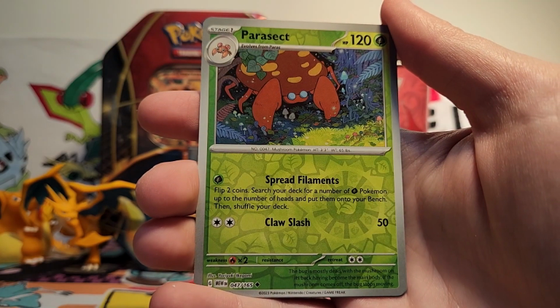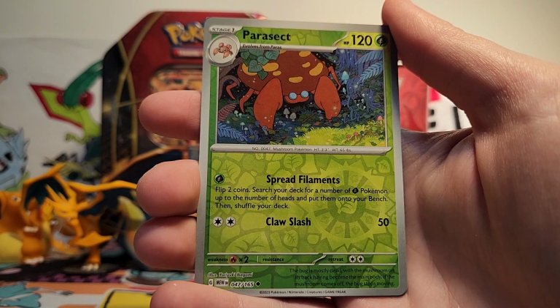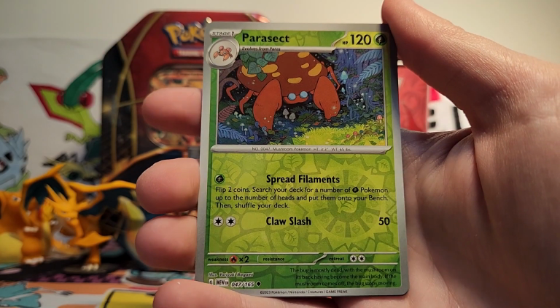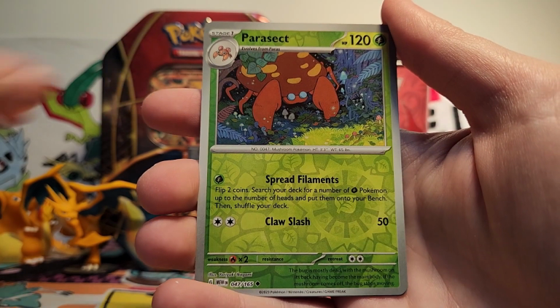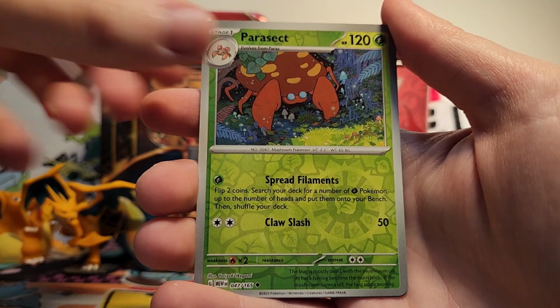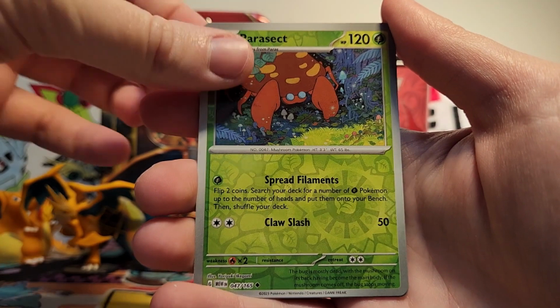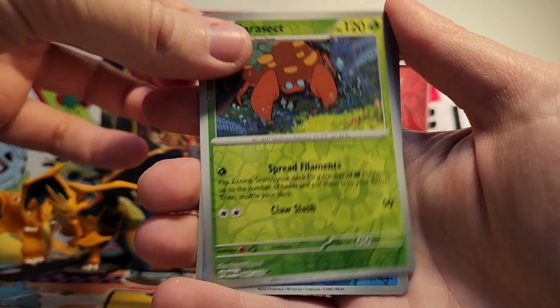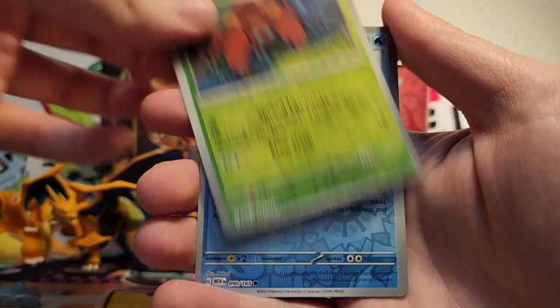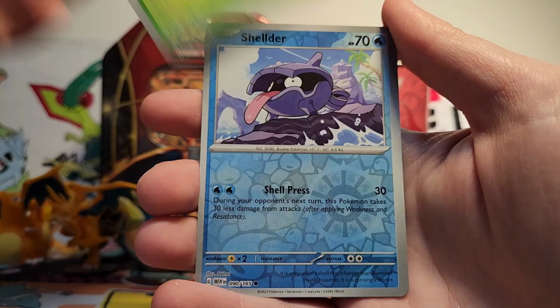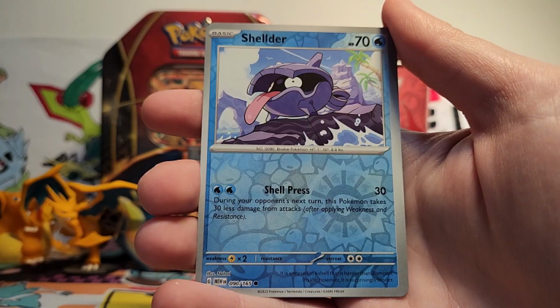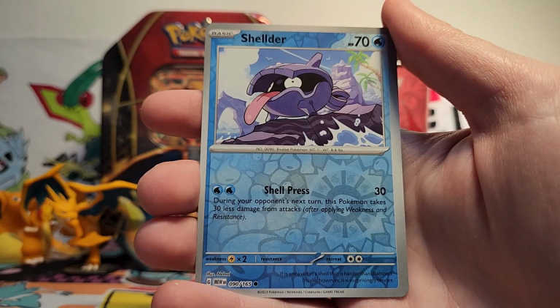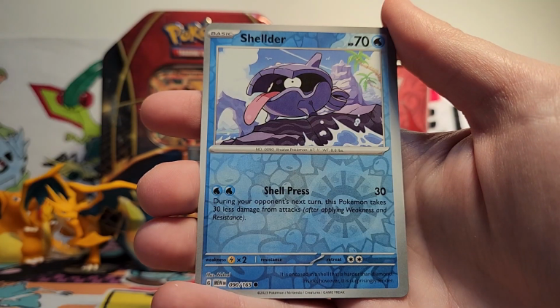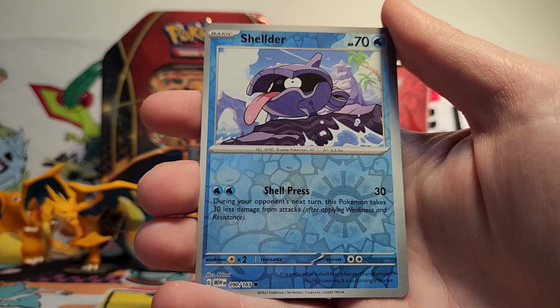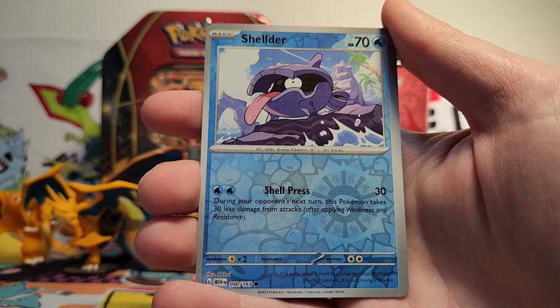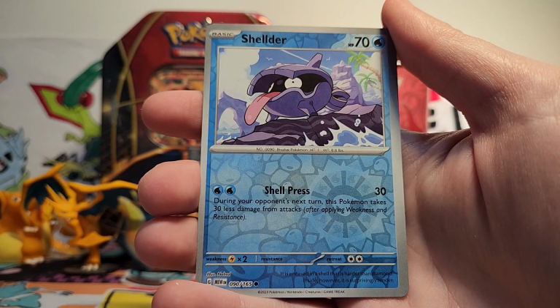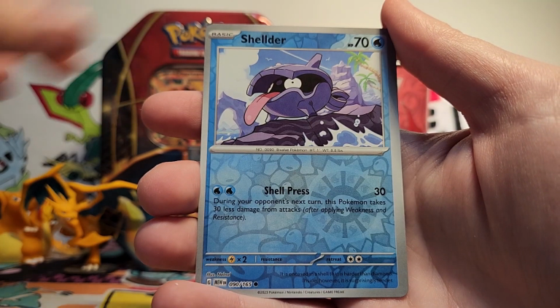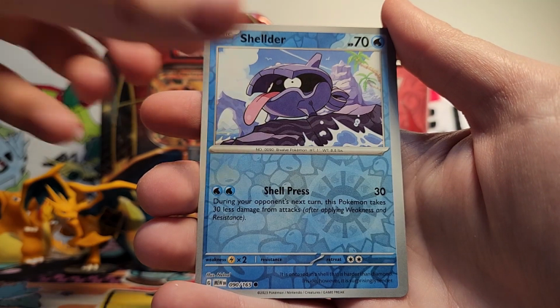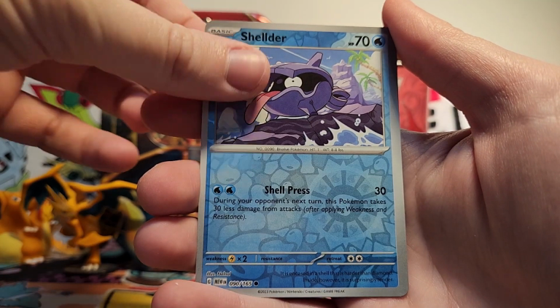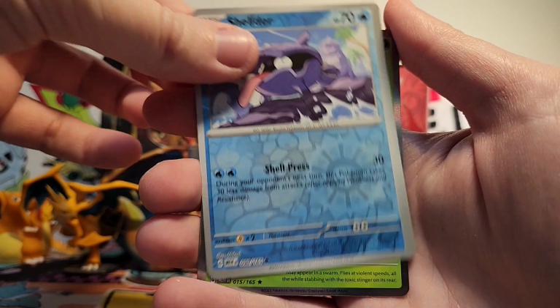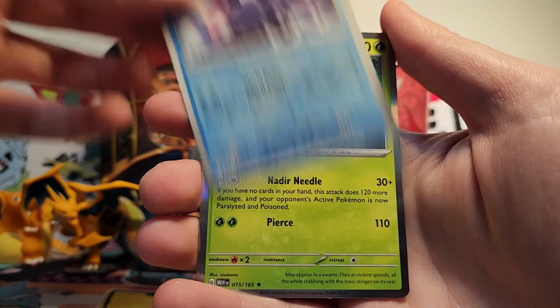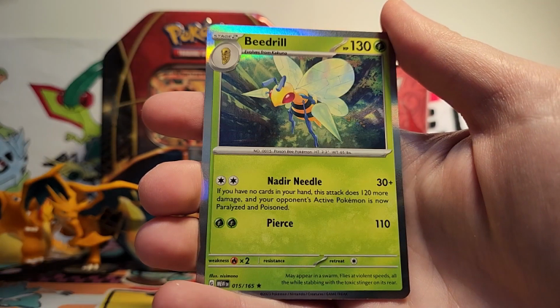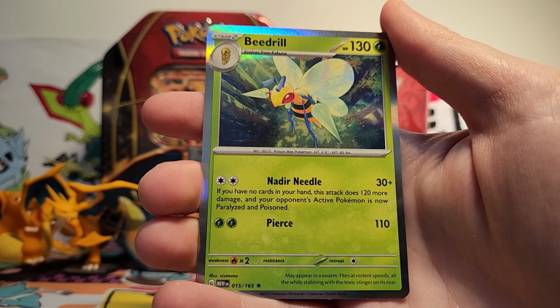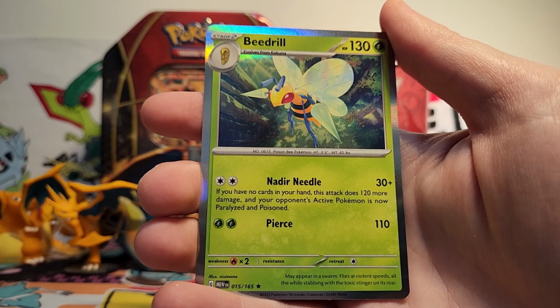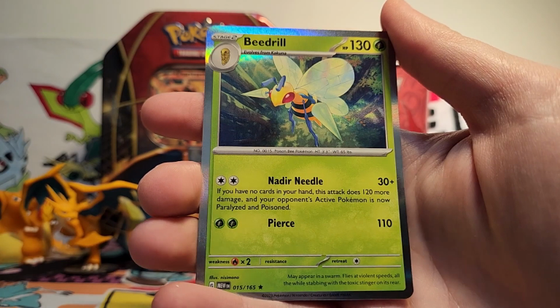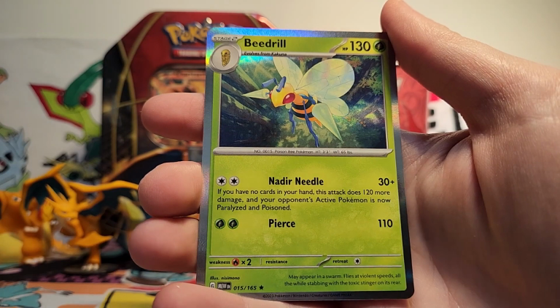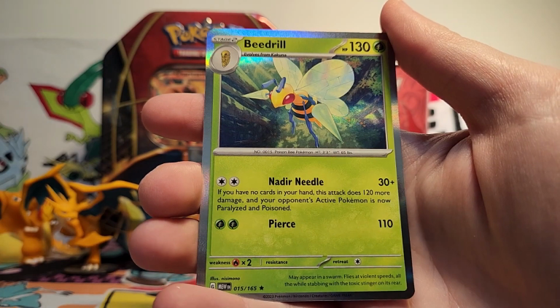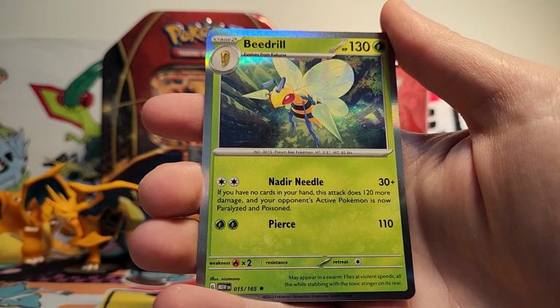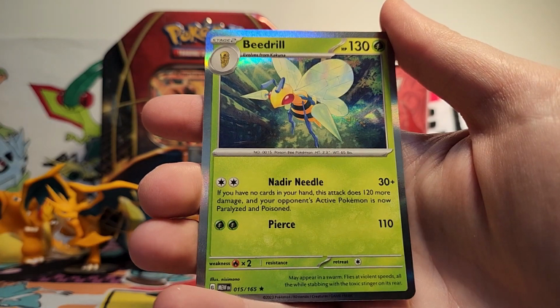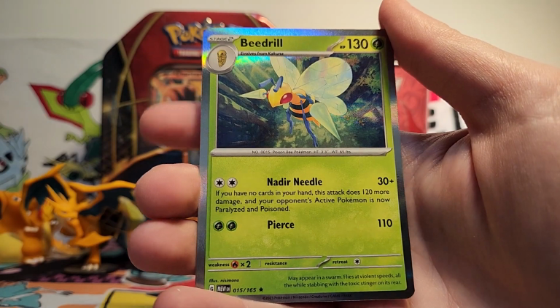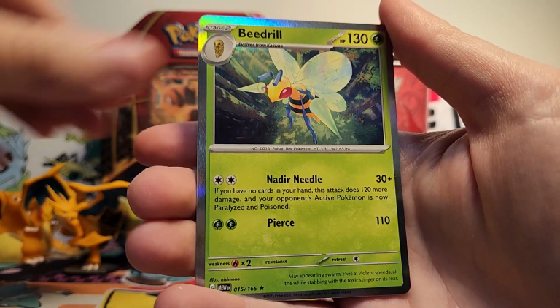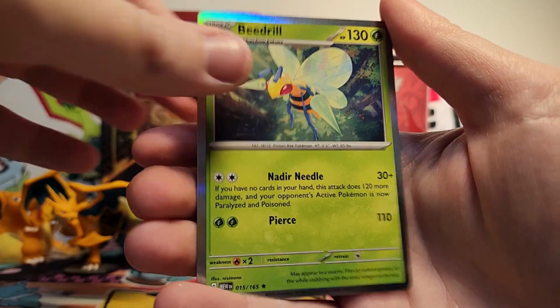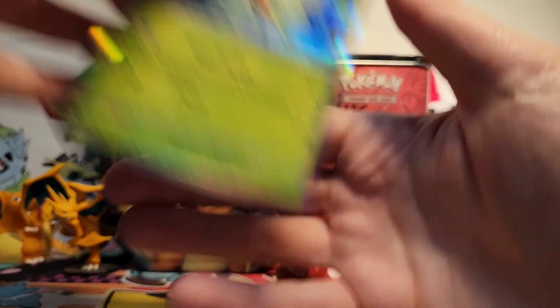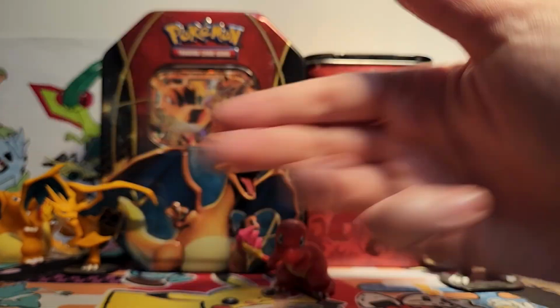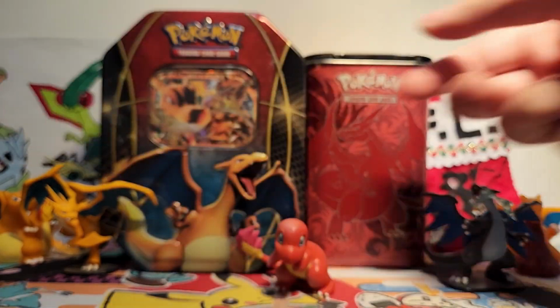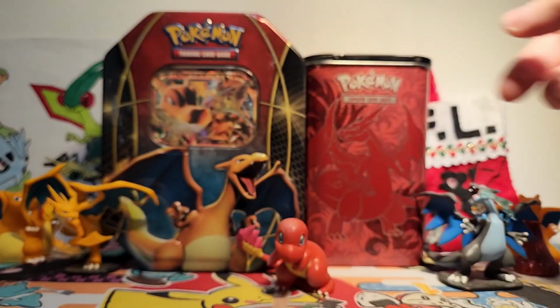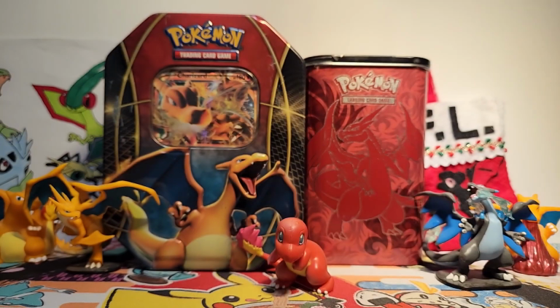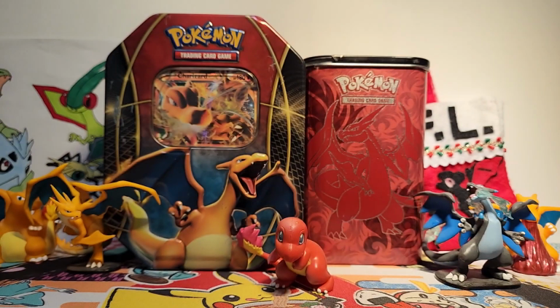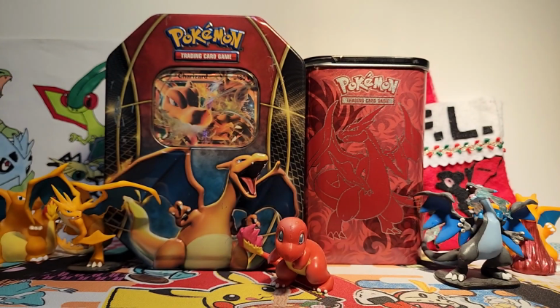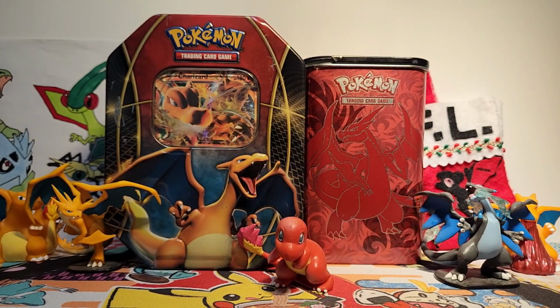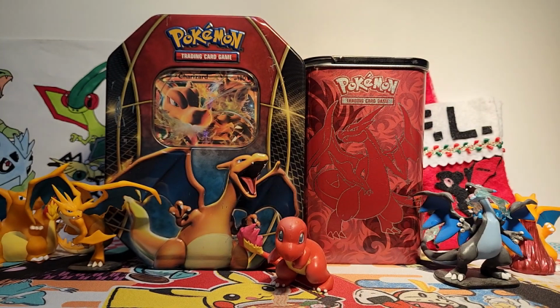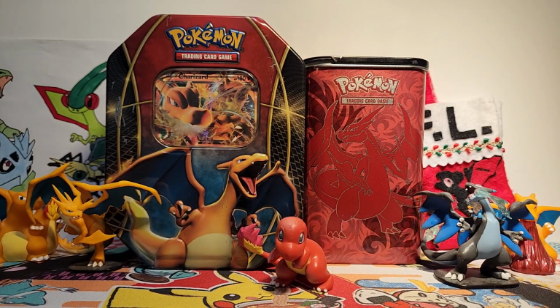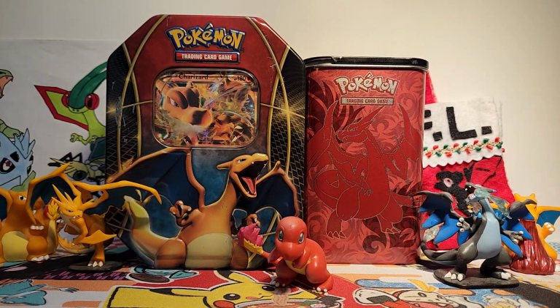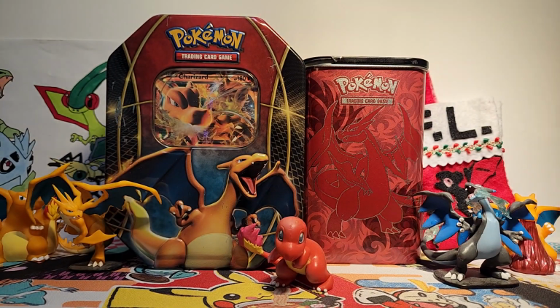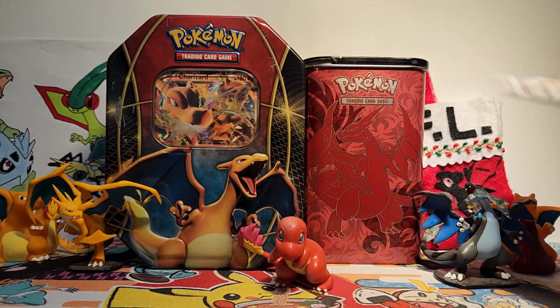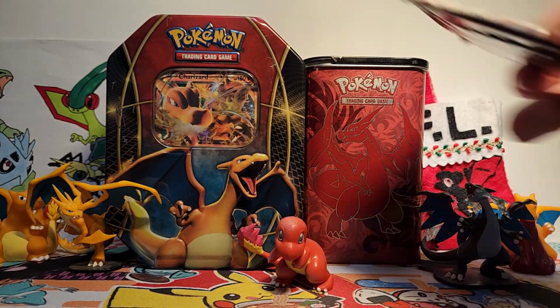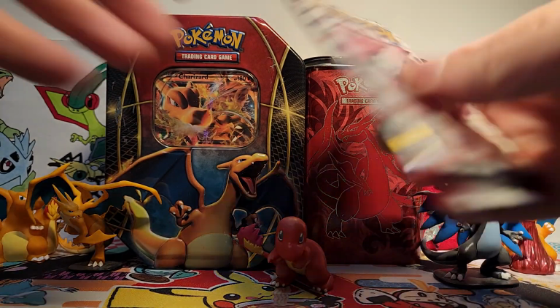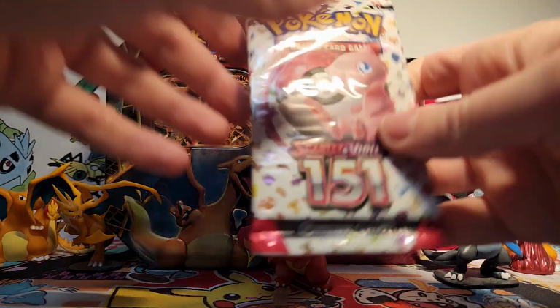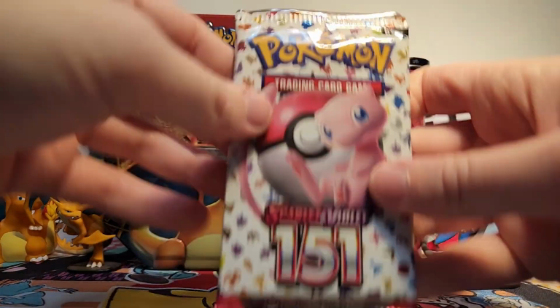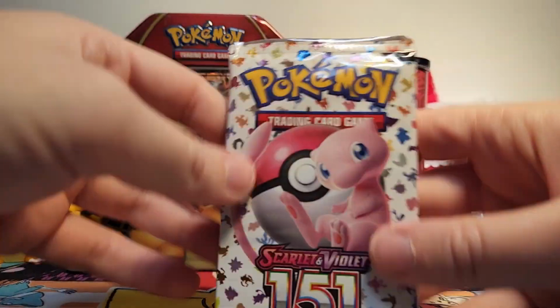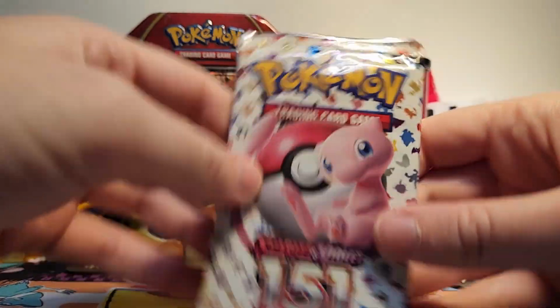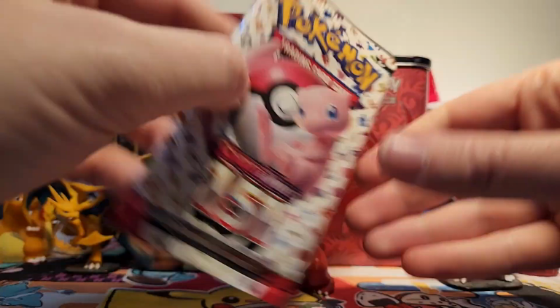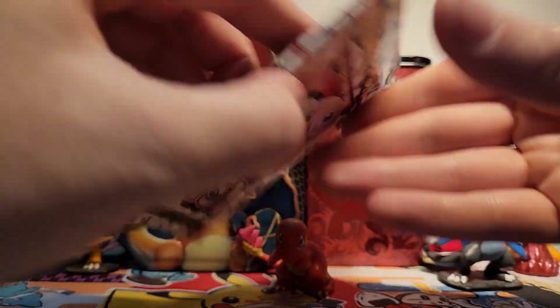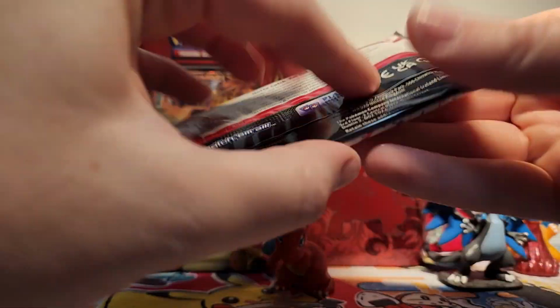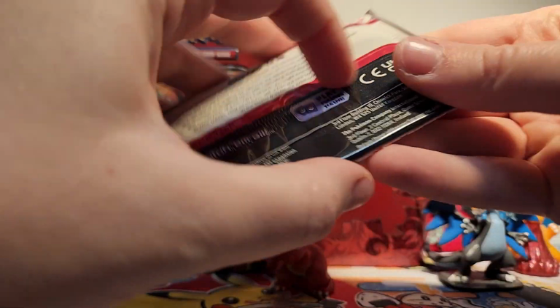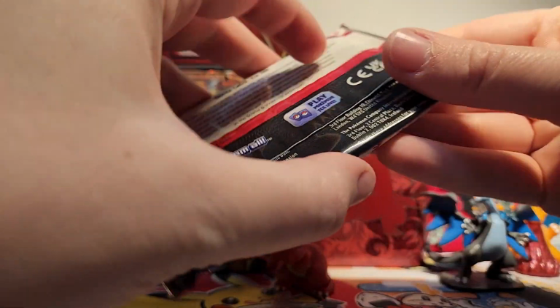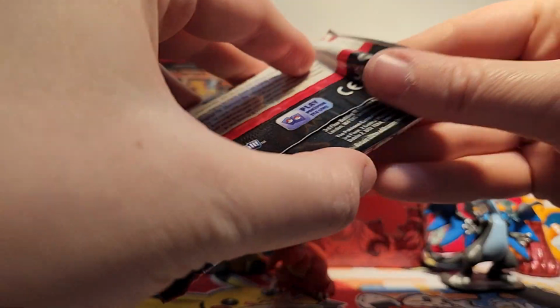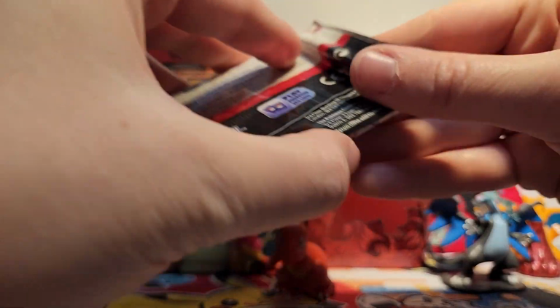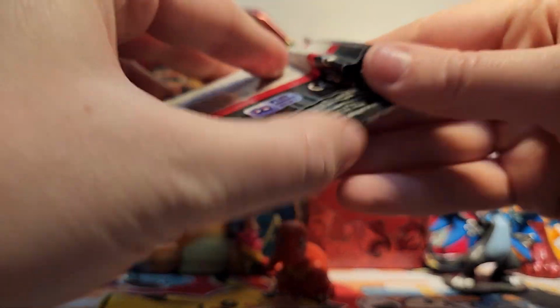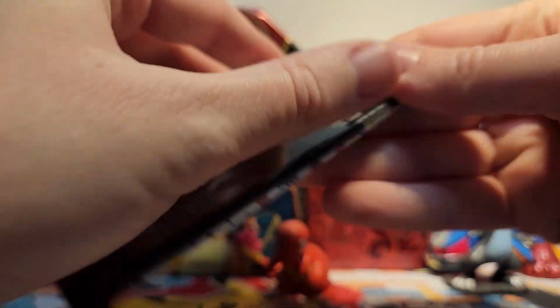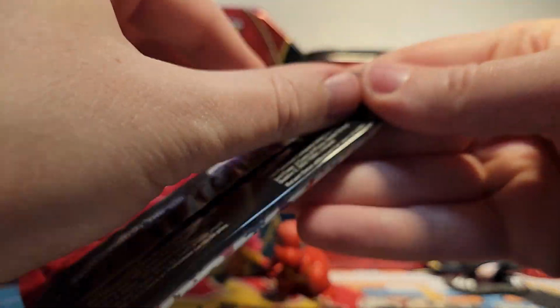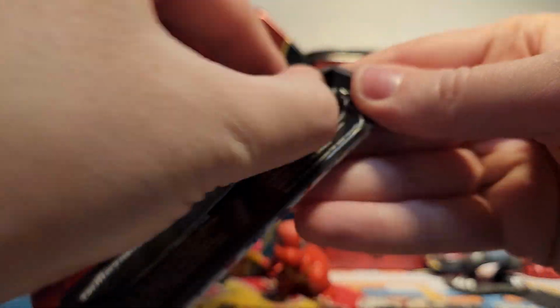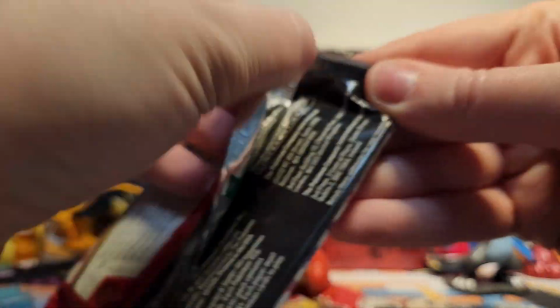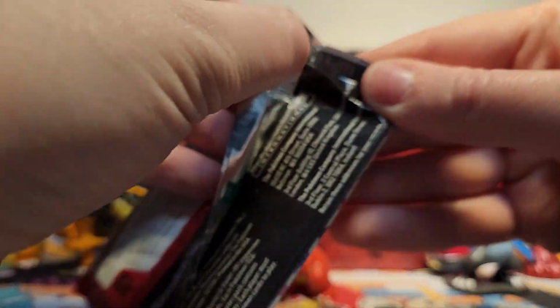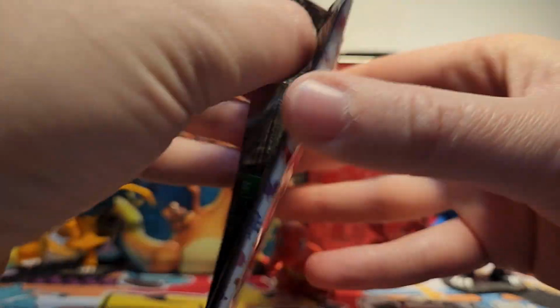So we've got a Parasect reverse, a Shellder reverse, and then a Beedrill holo. We're doubling up on holos already and we just have six packs. Come on.